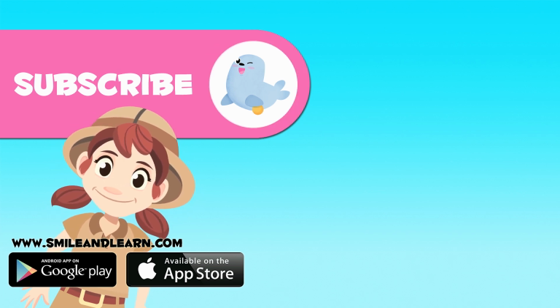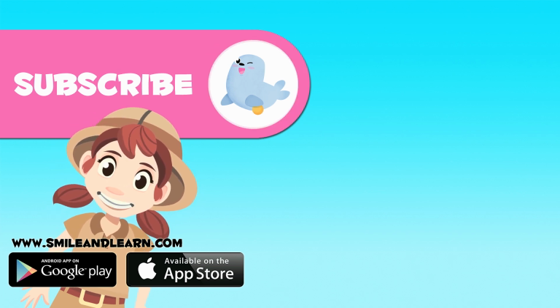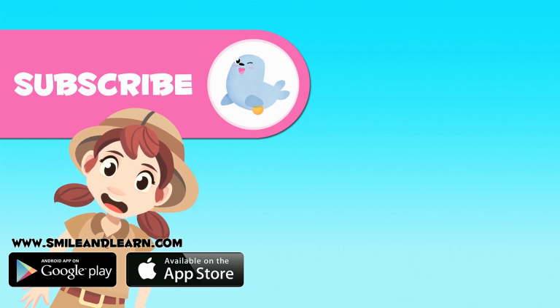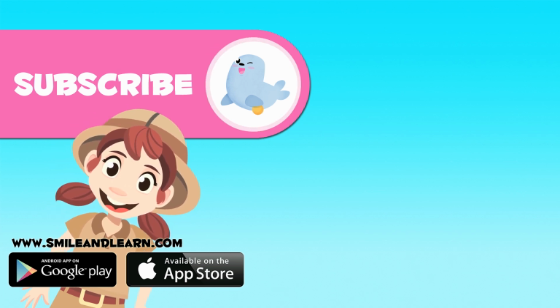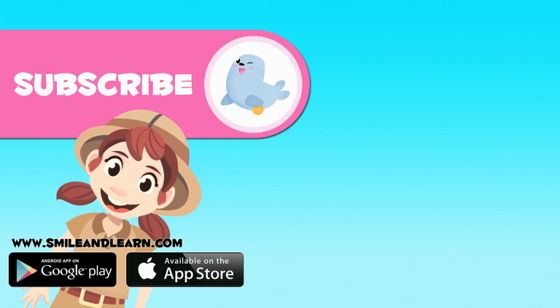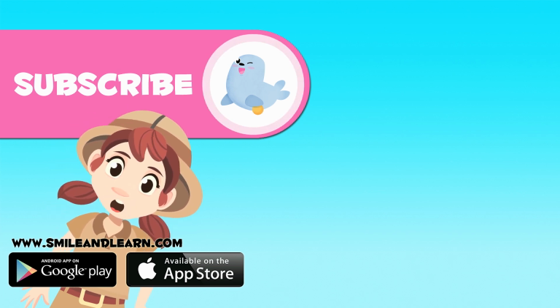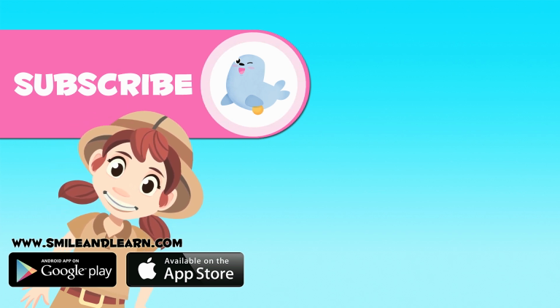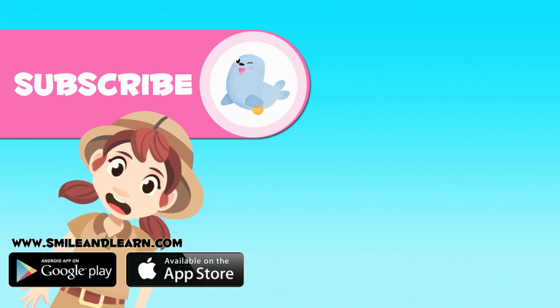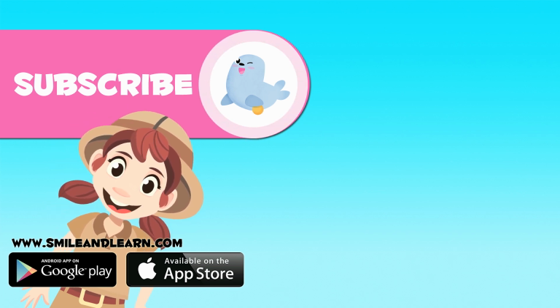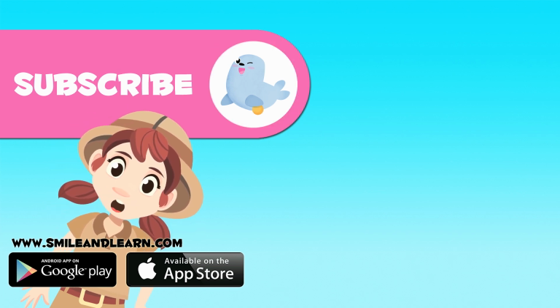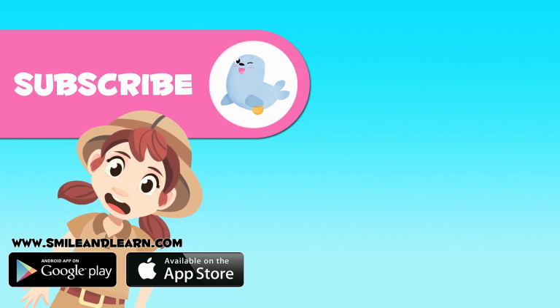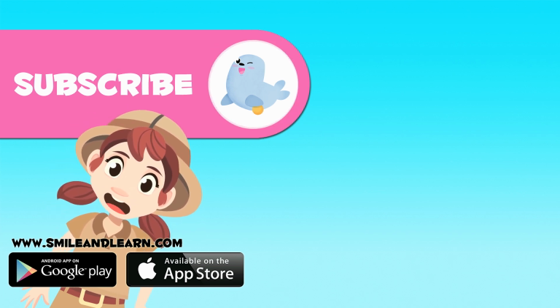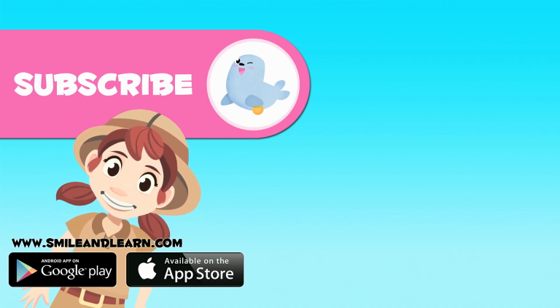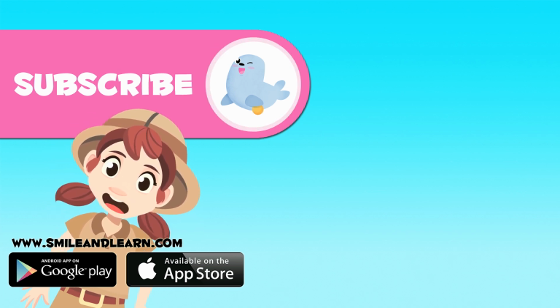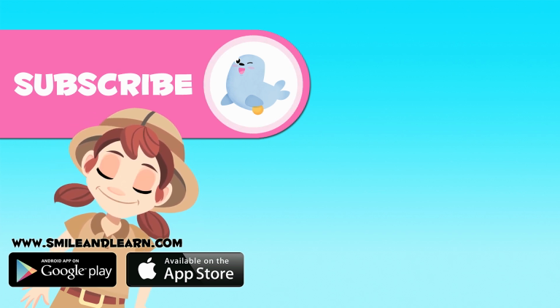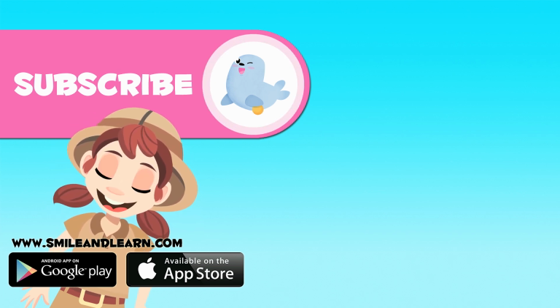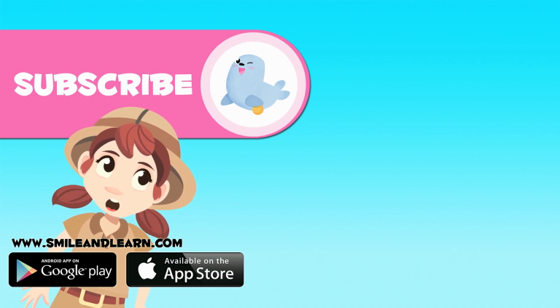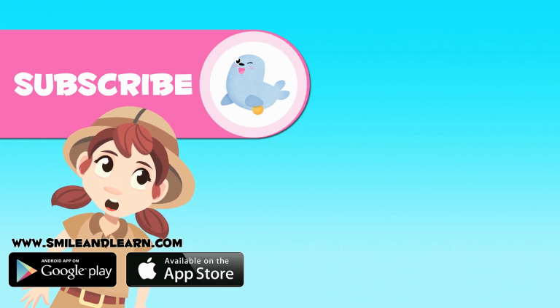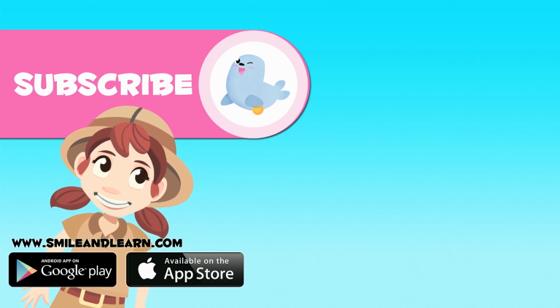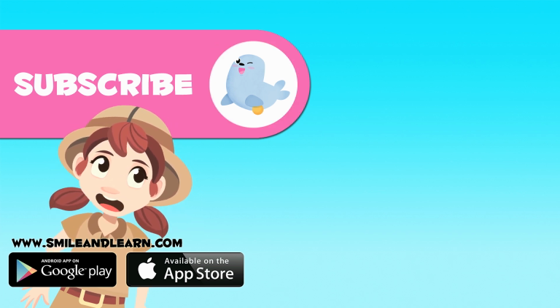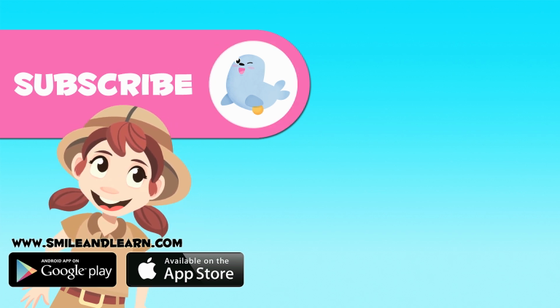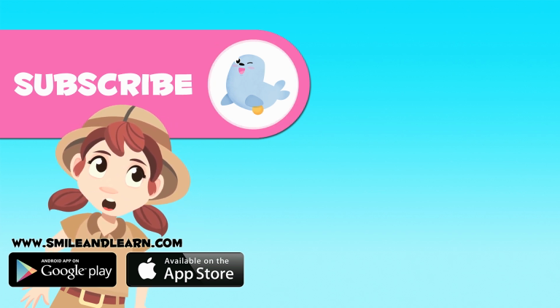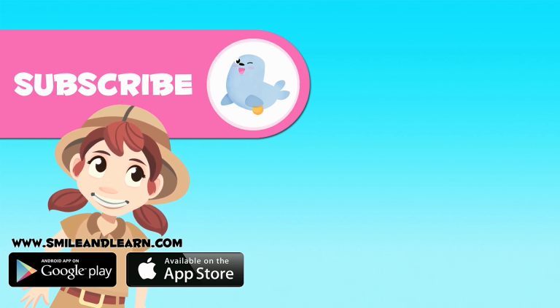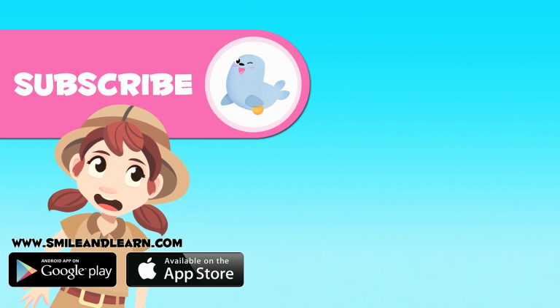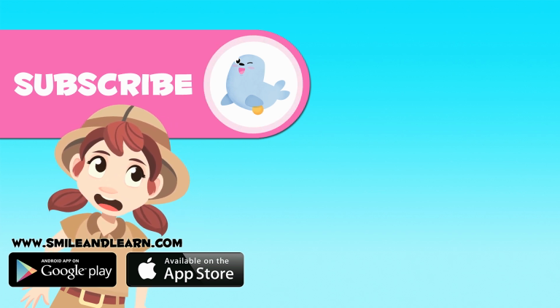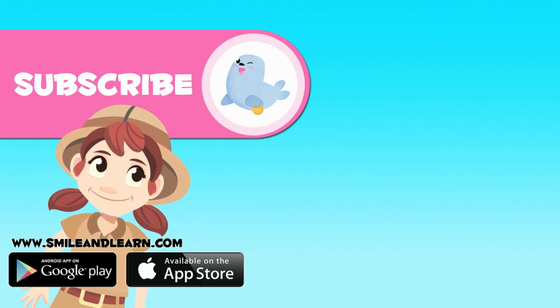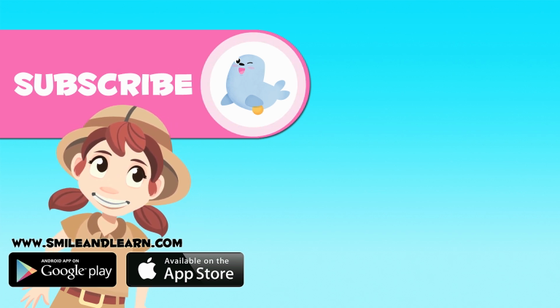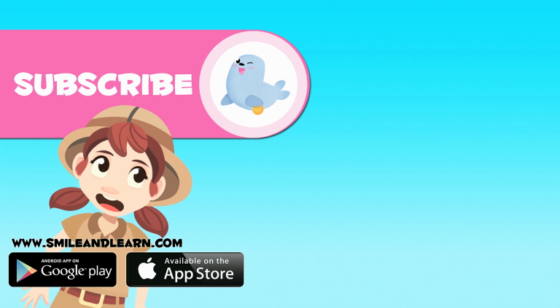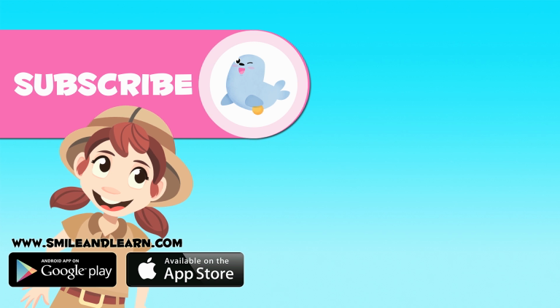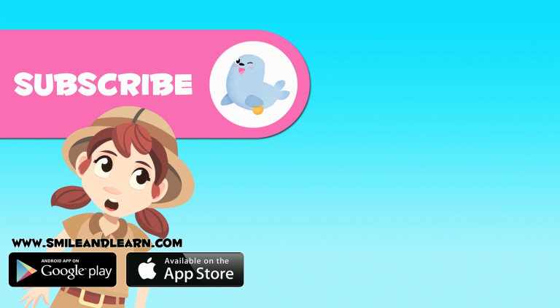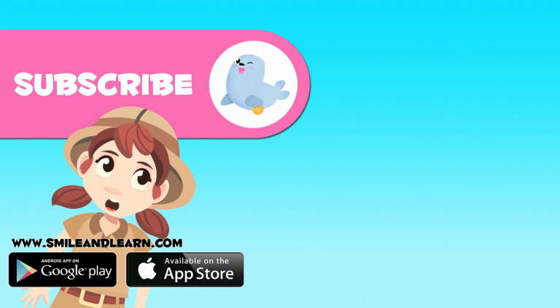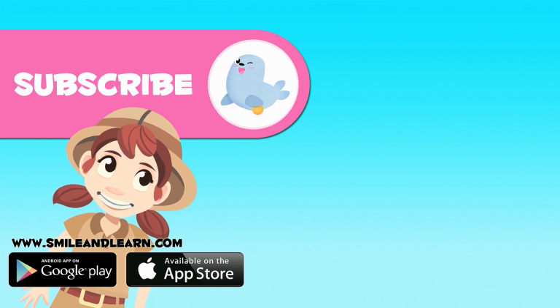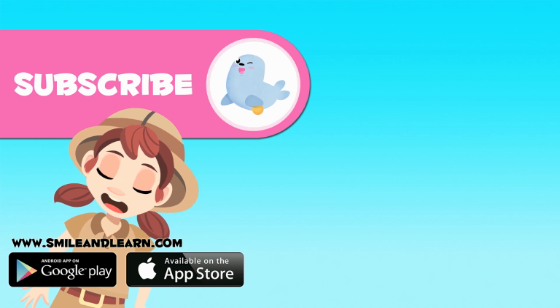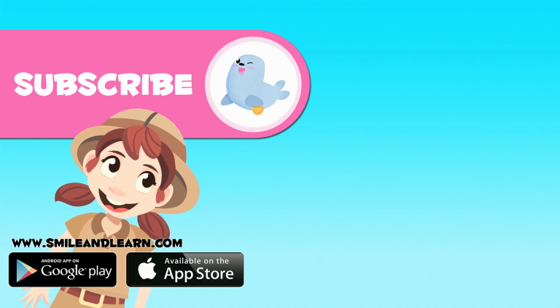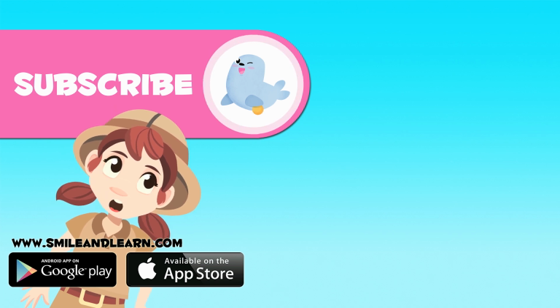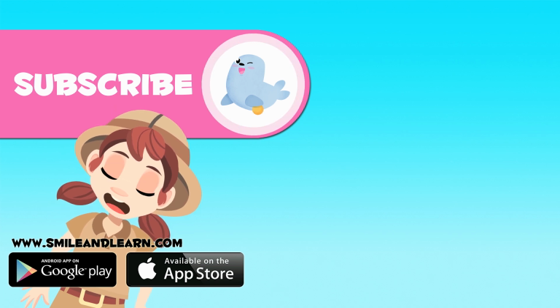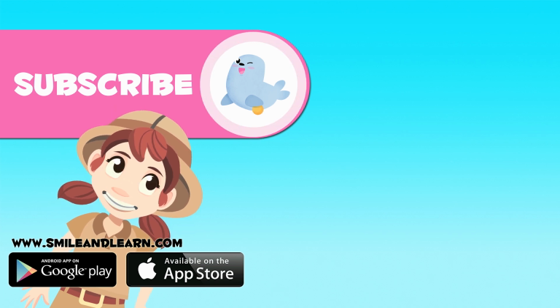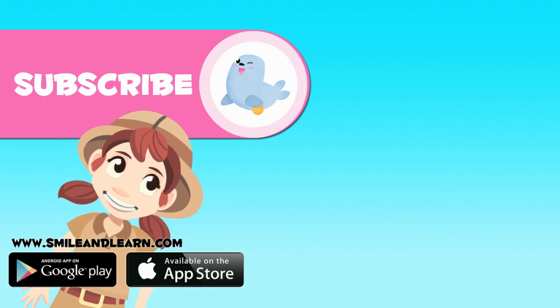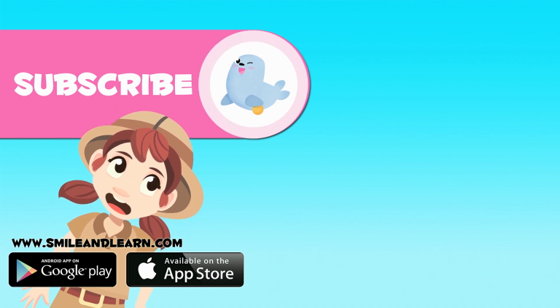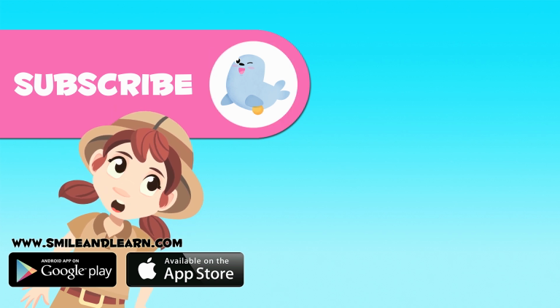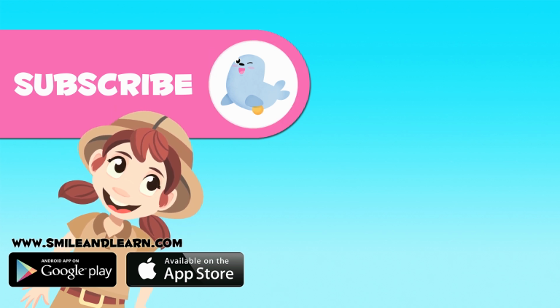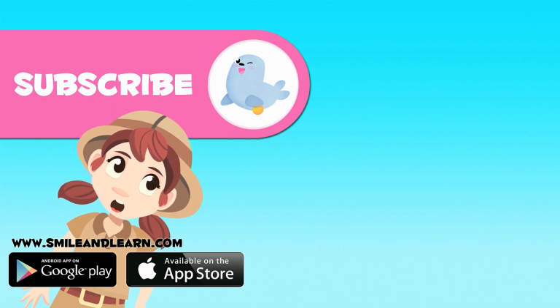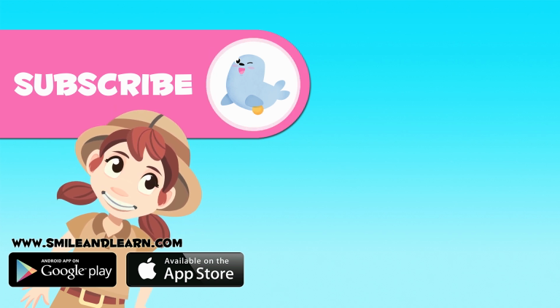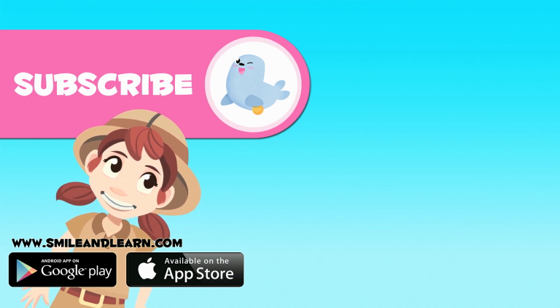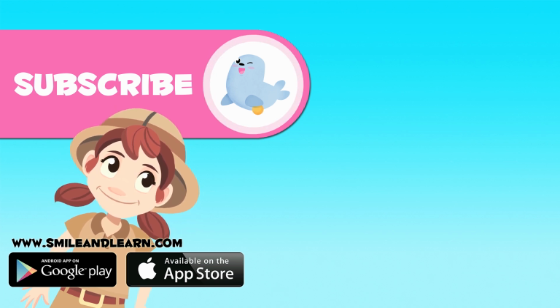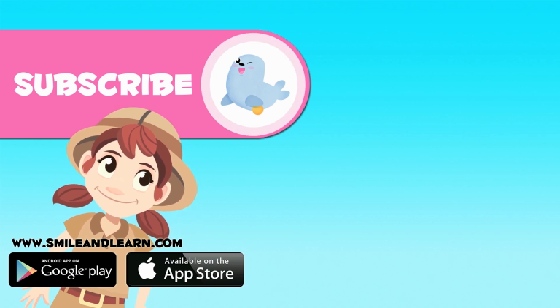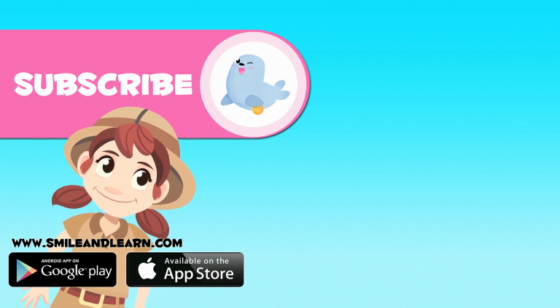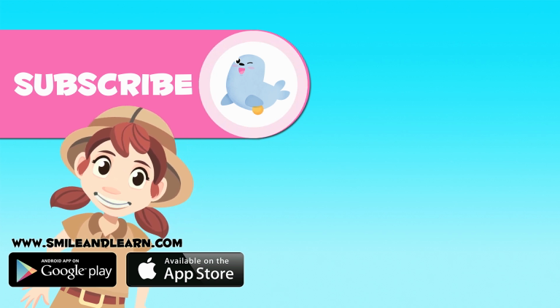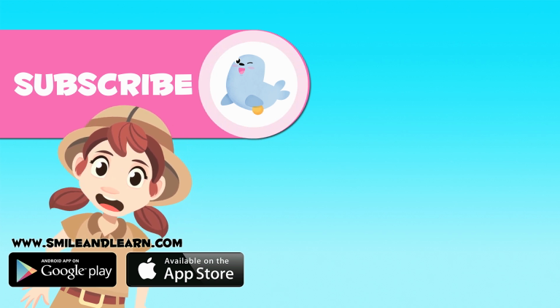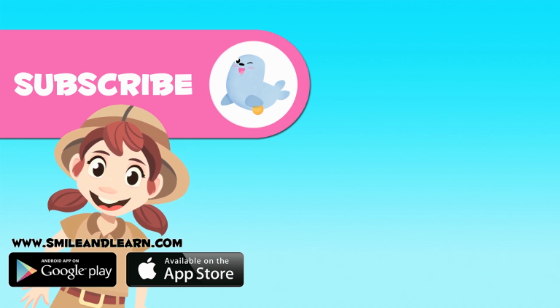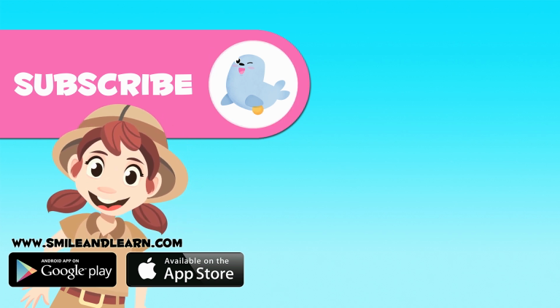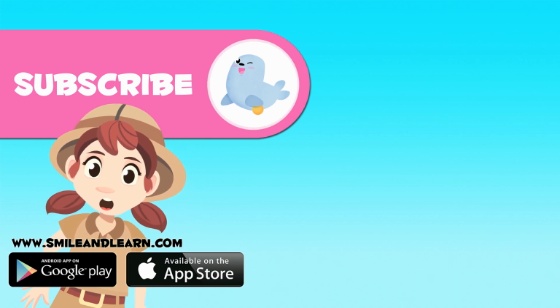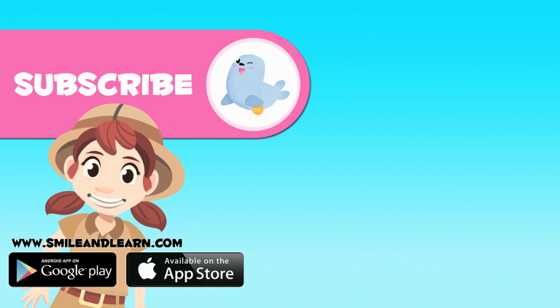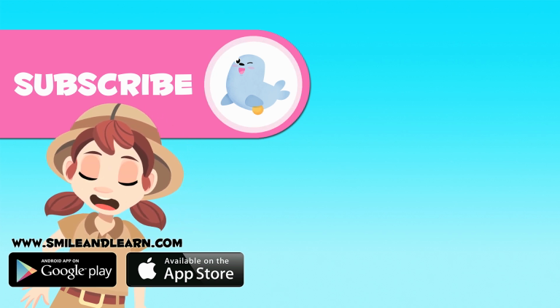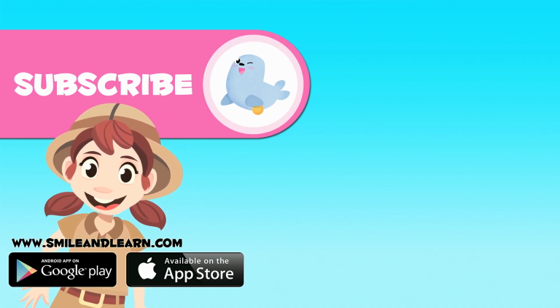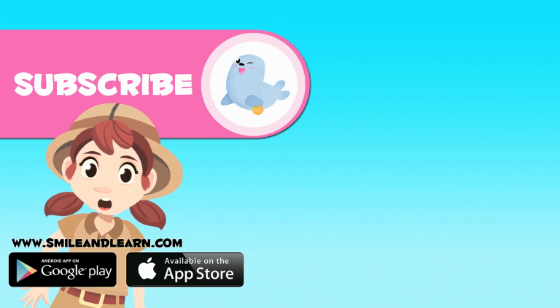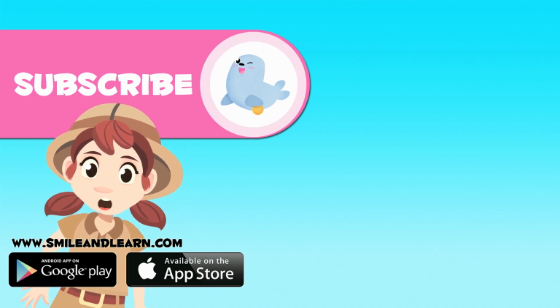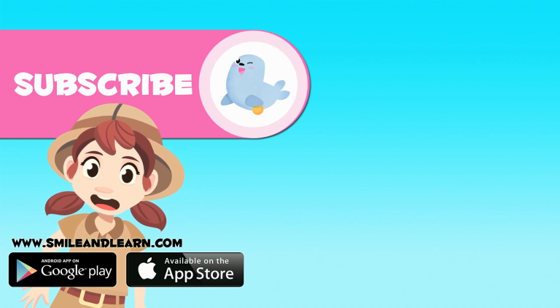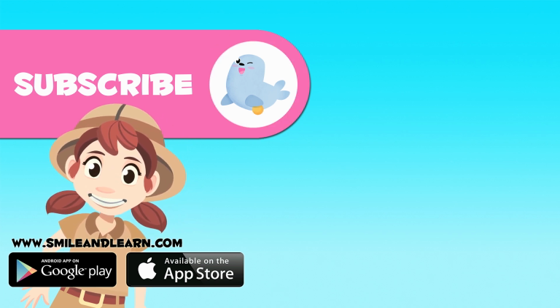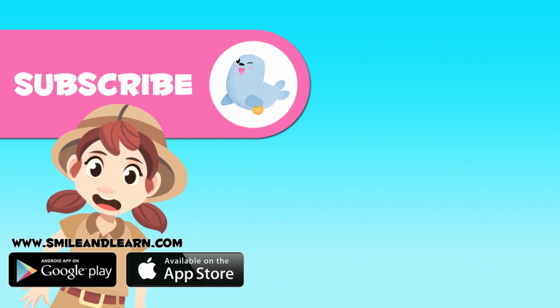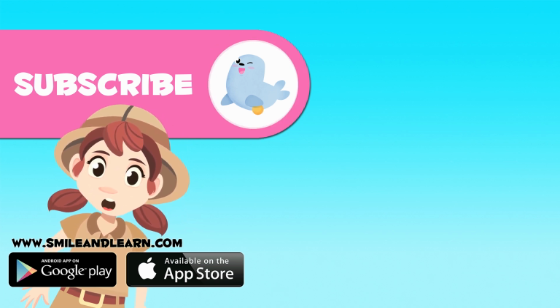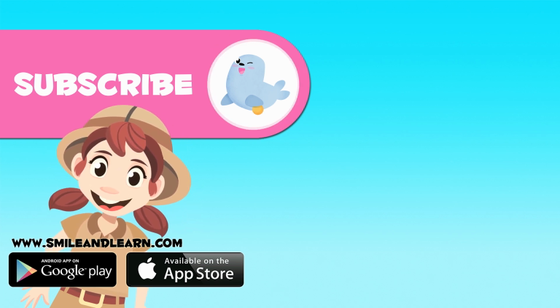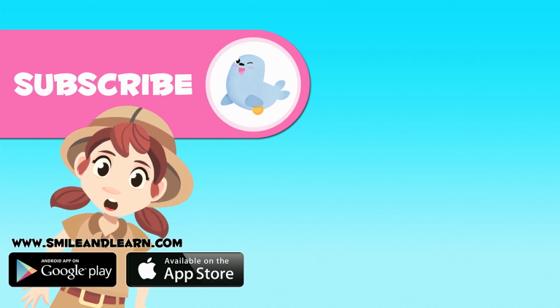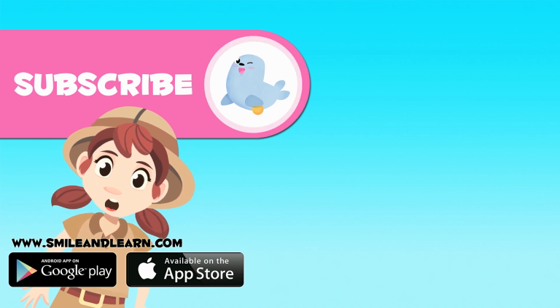To watch more videos, click on the seal and subscribe to our YouTube channel. Don't miss out on the new adventures!